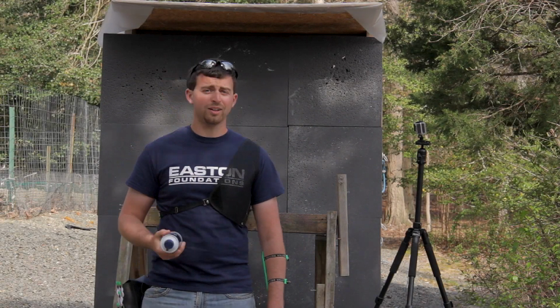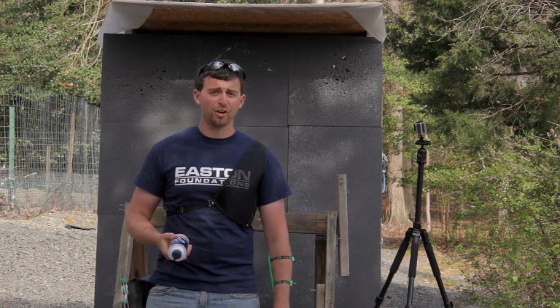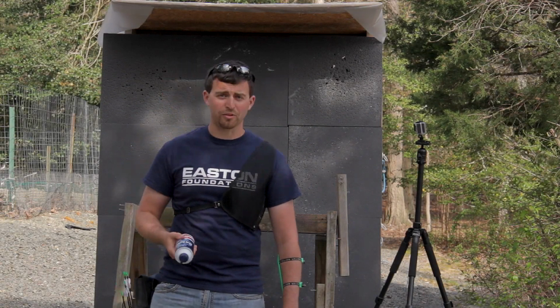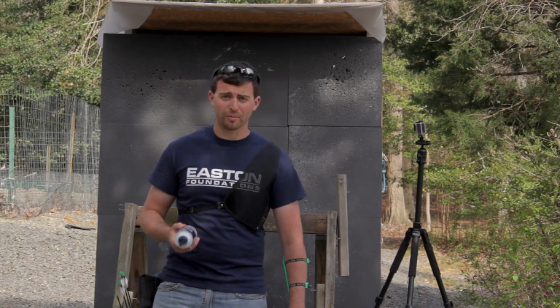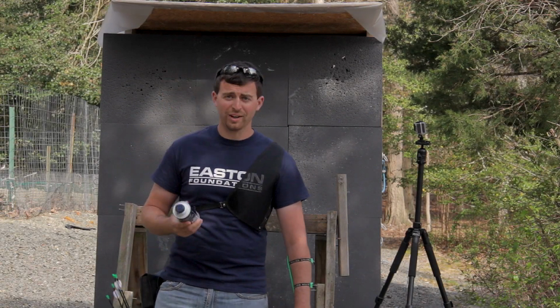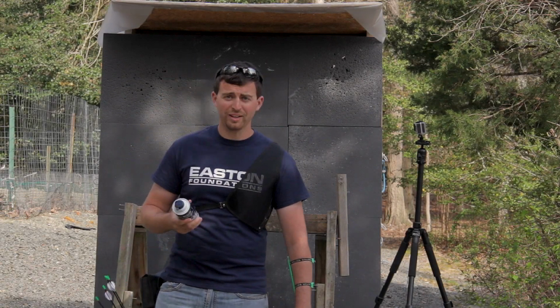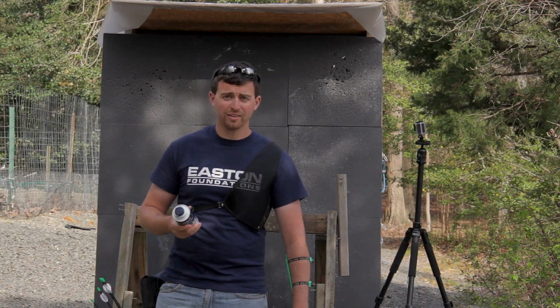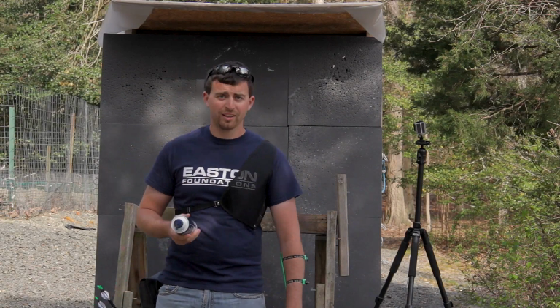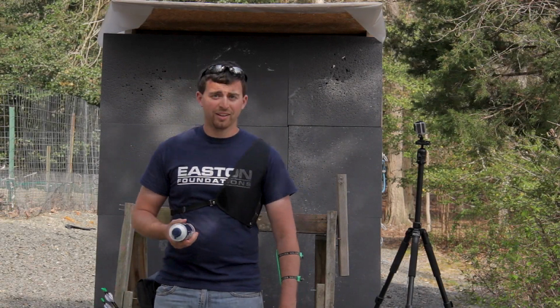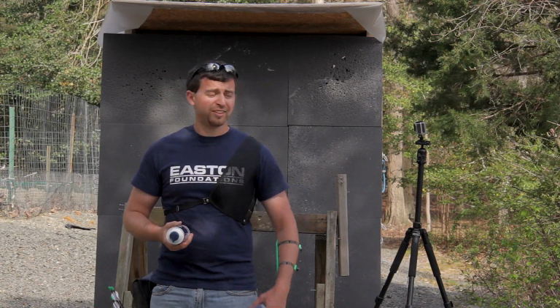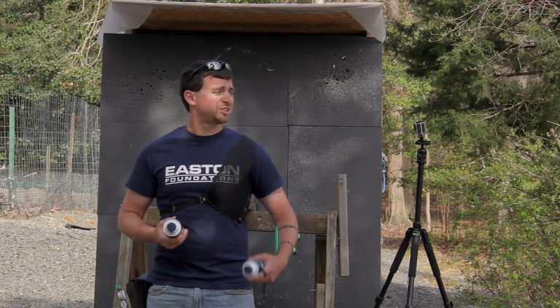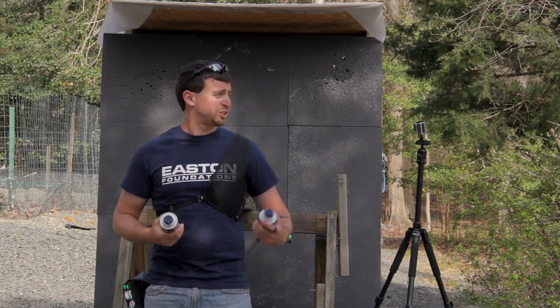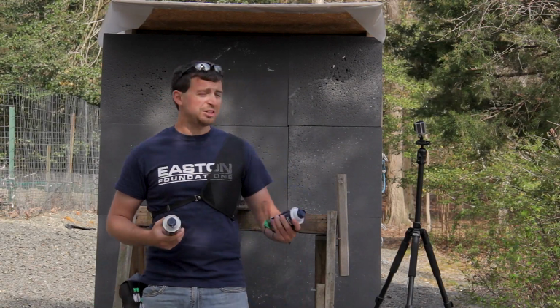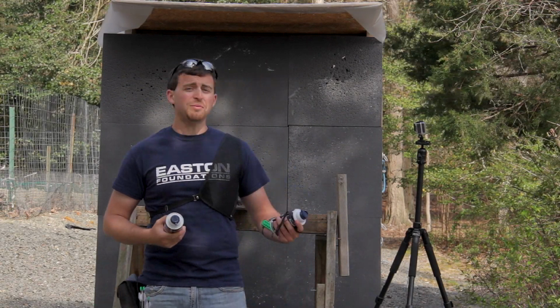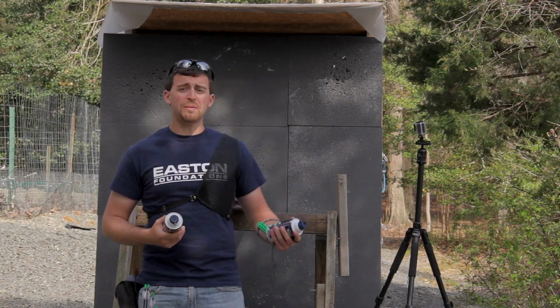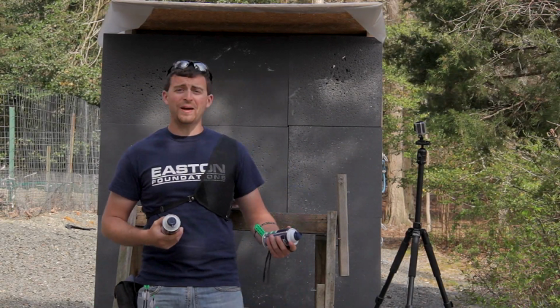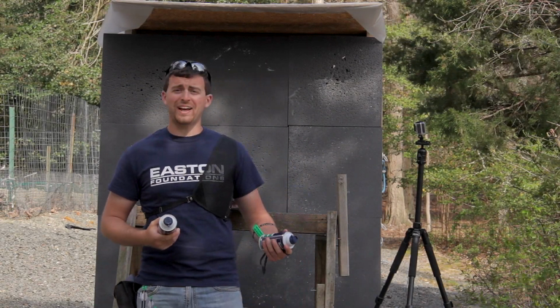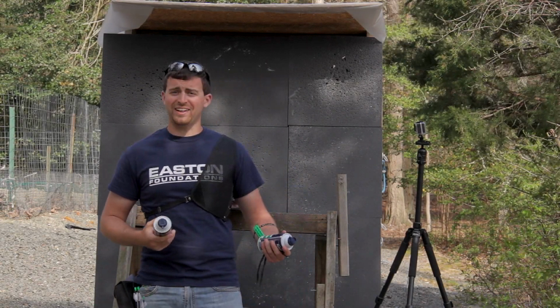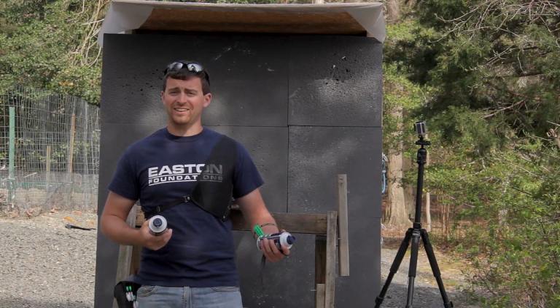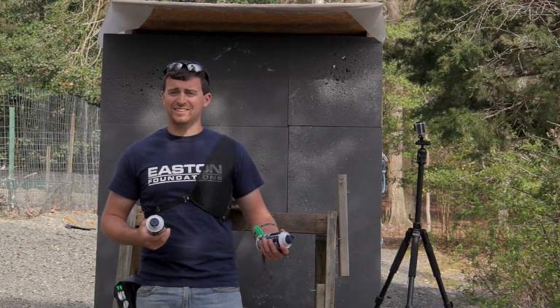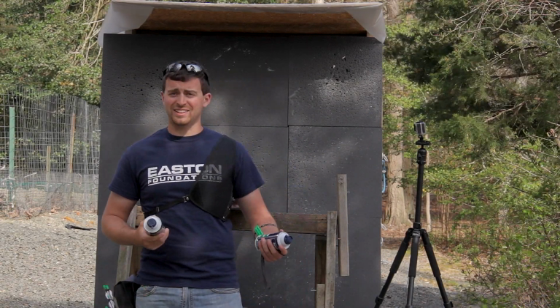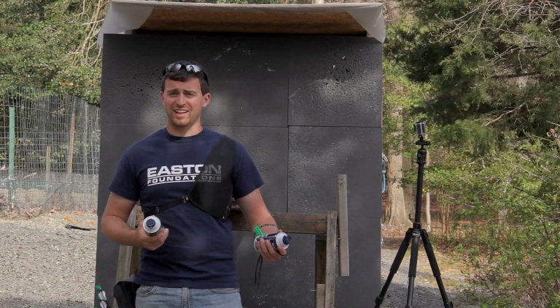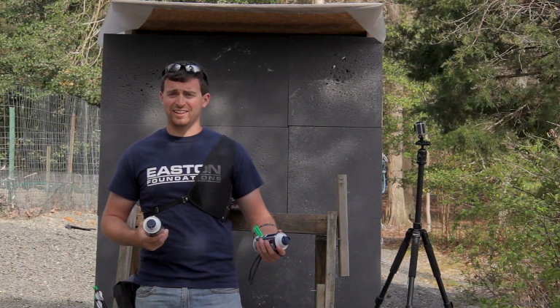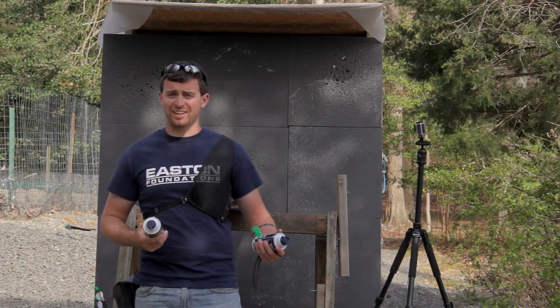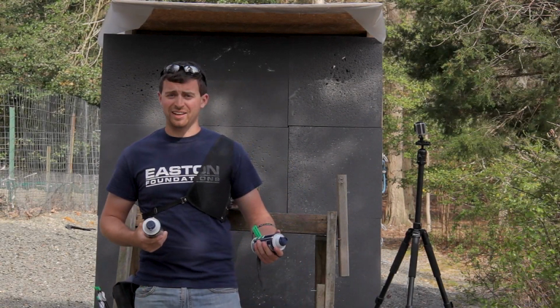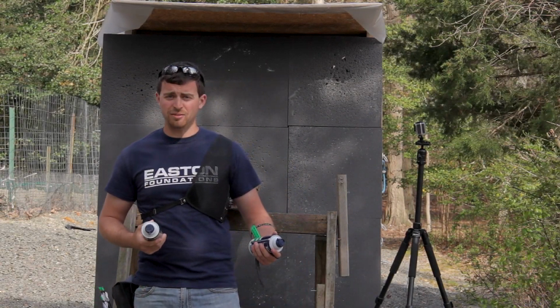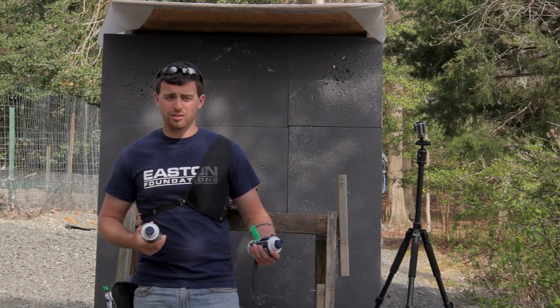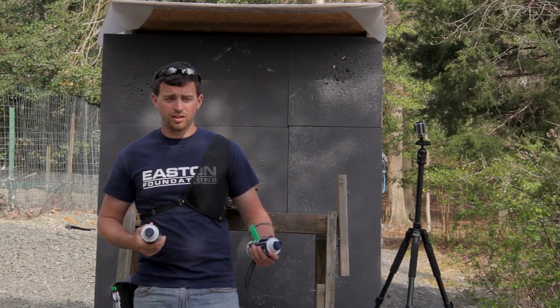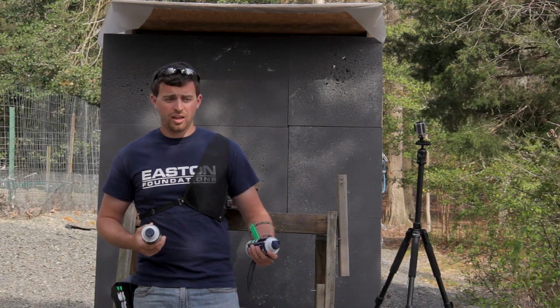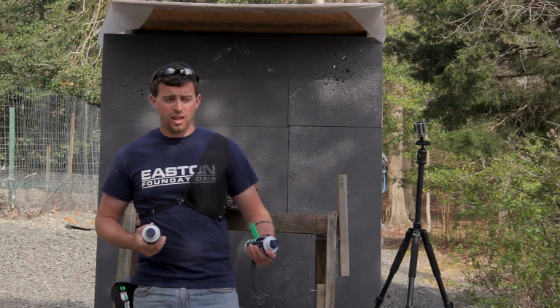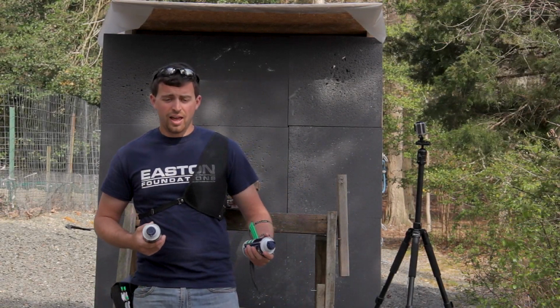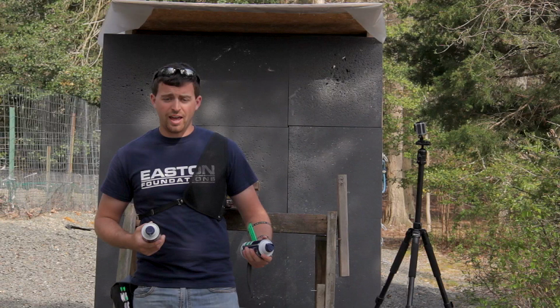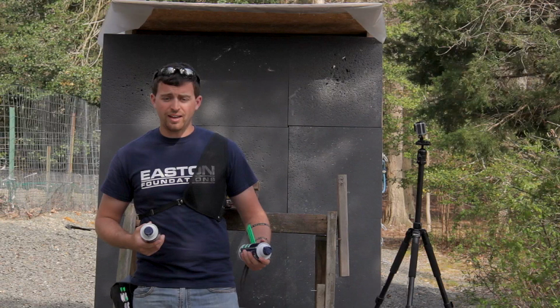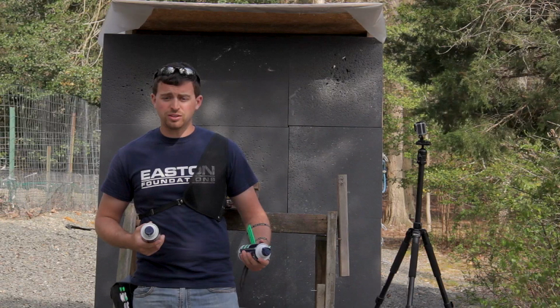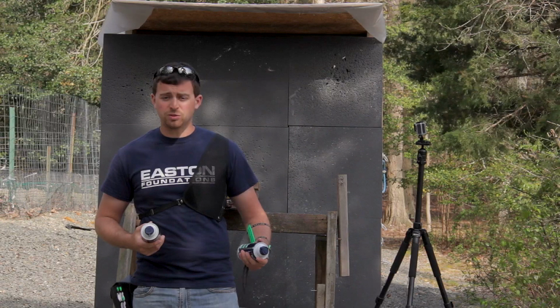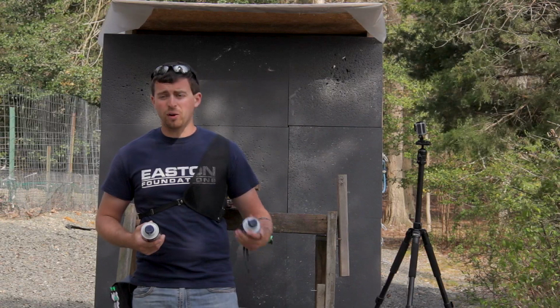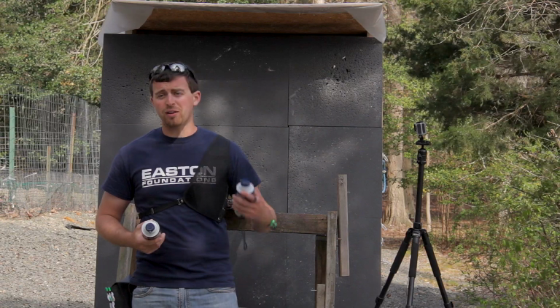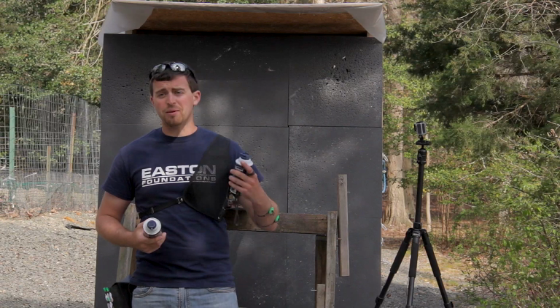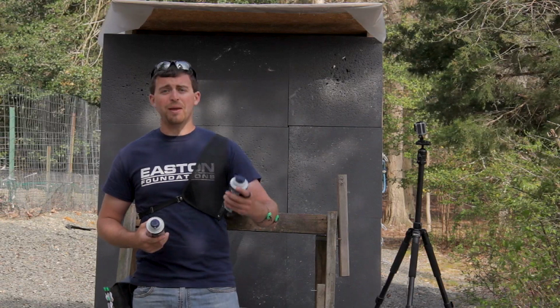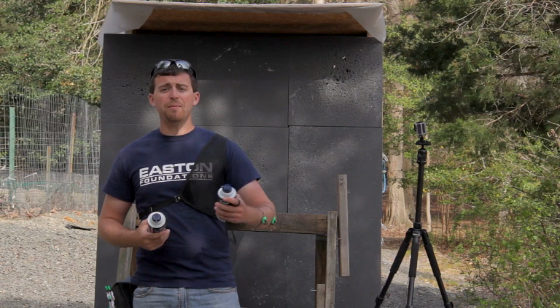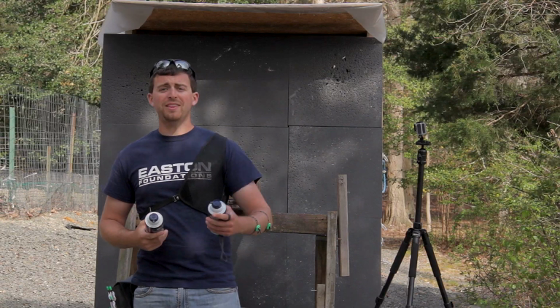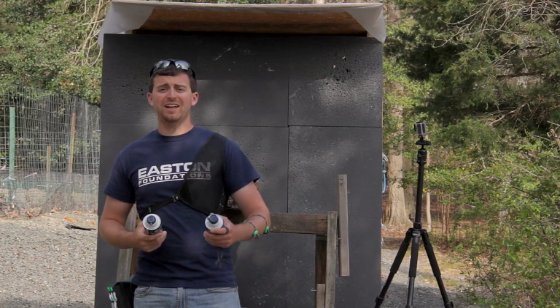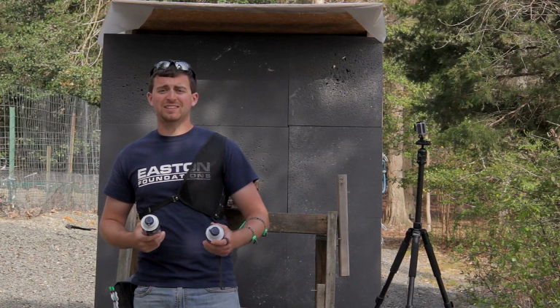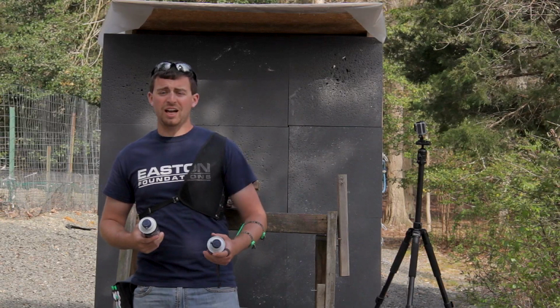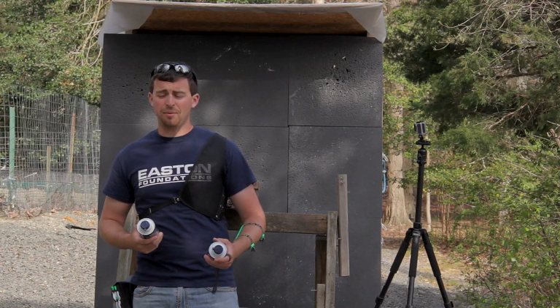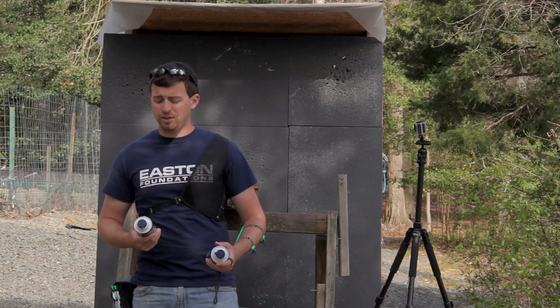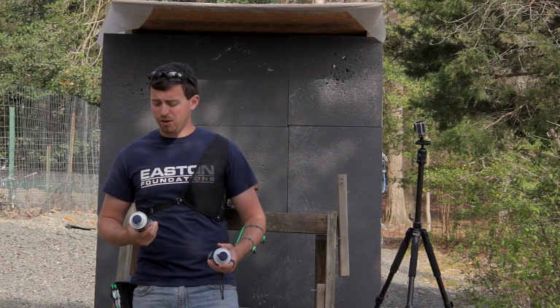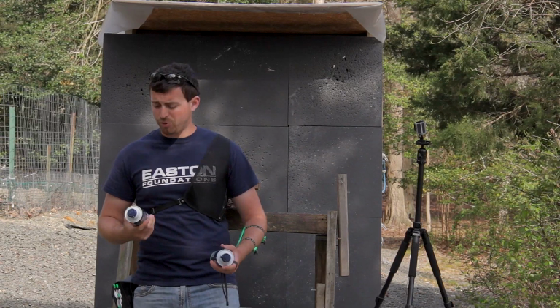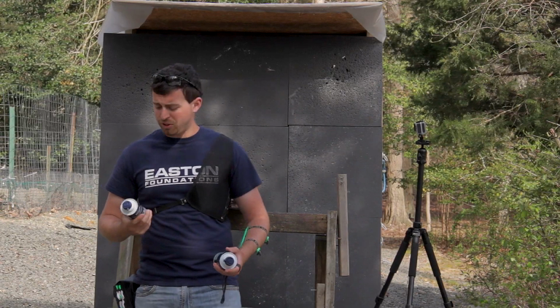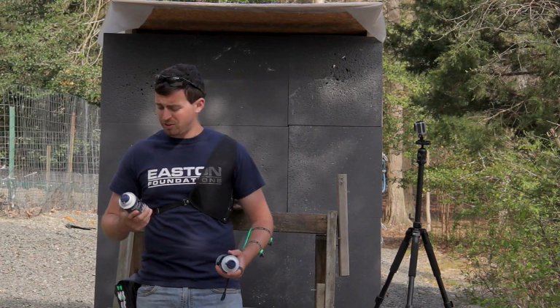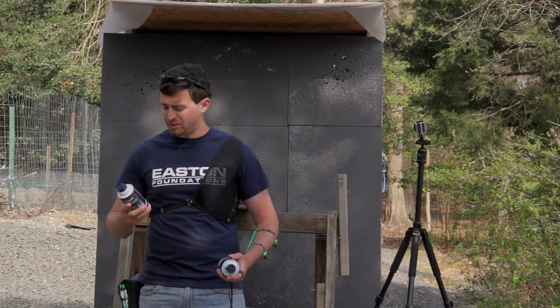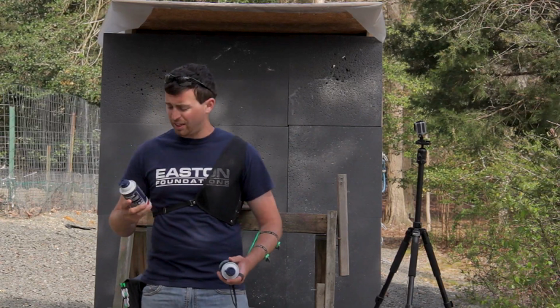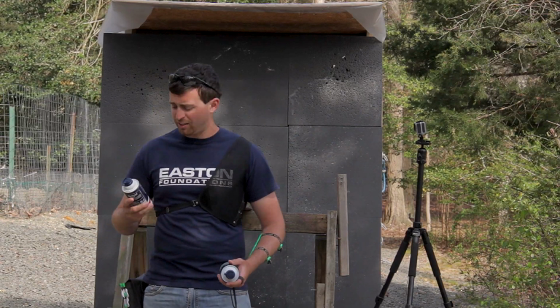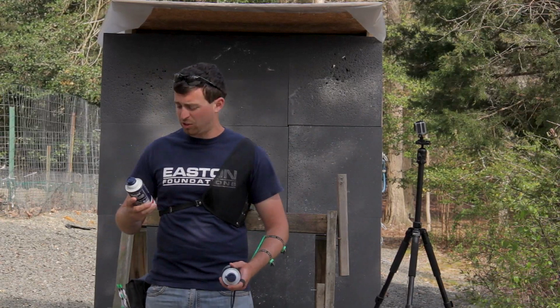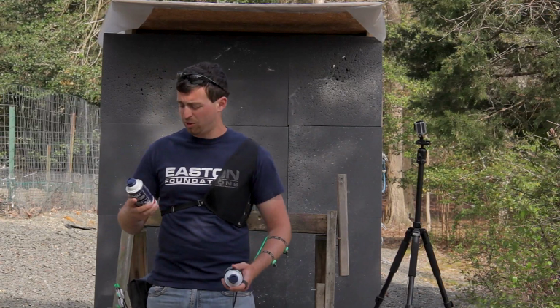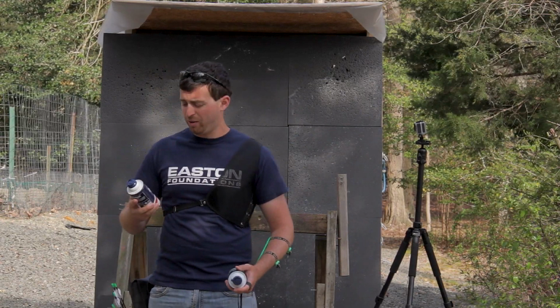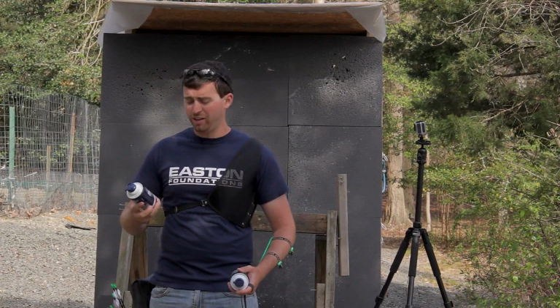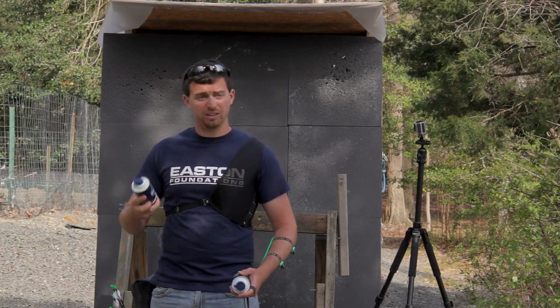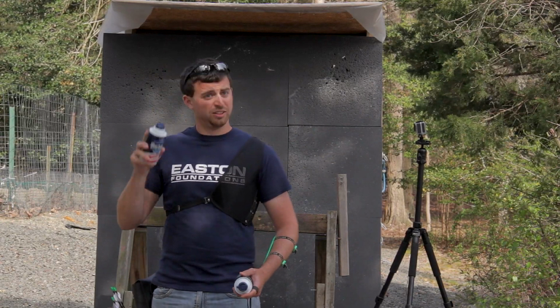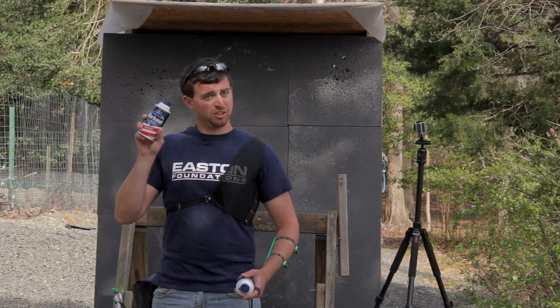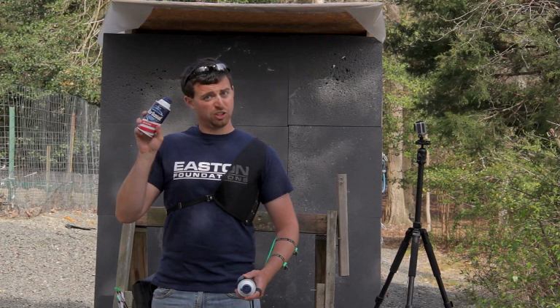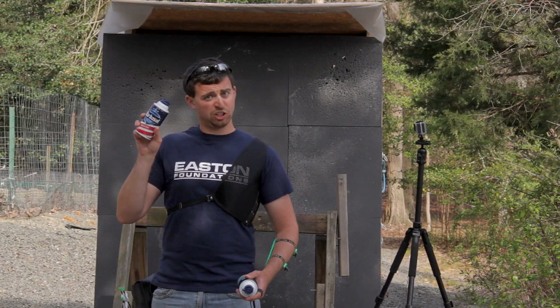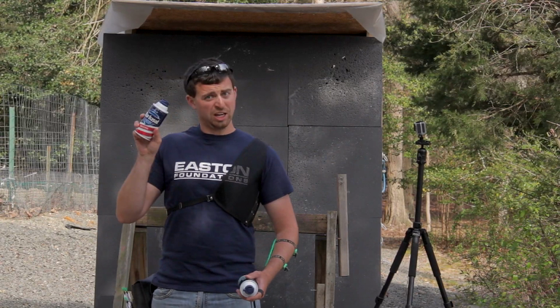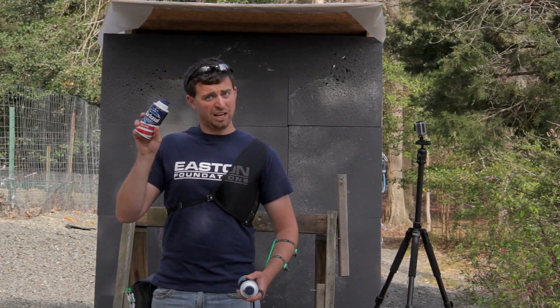Hello everybody. It's good to be back outside again. It may be that time of year where you decide to shave.